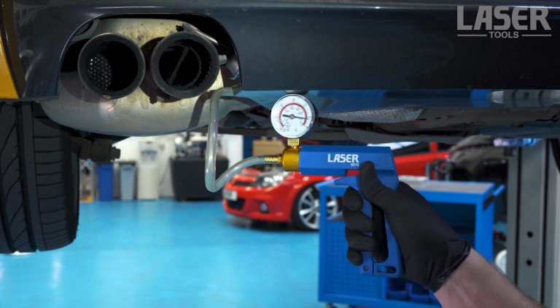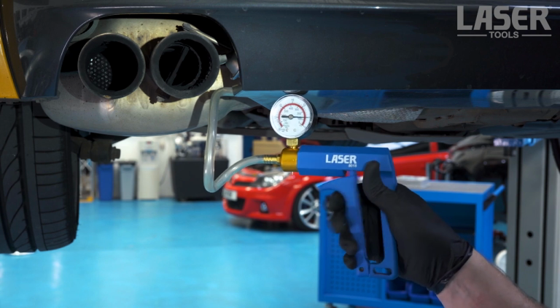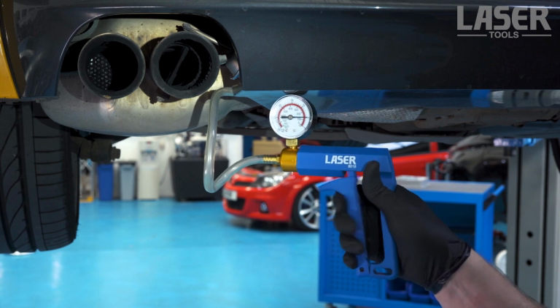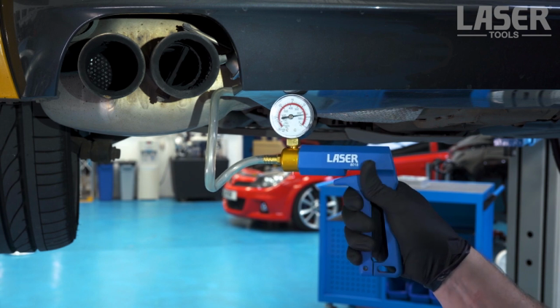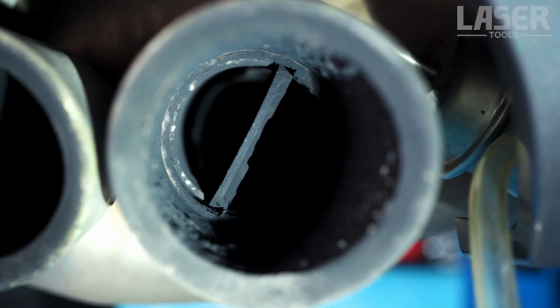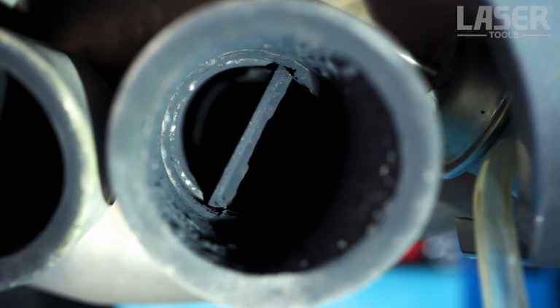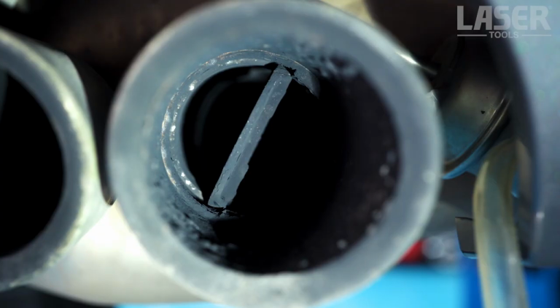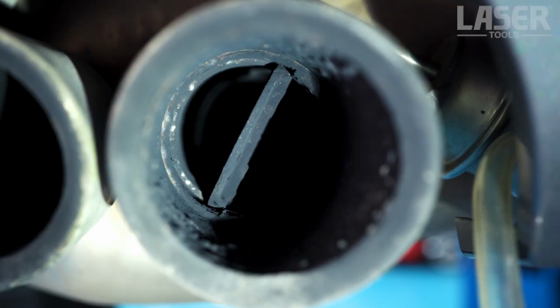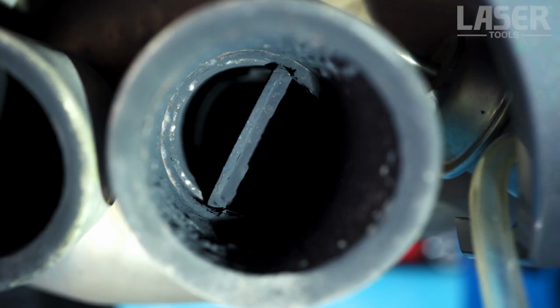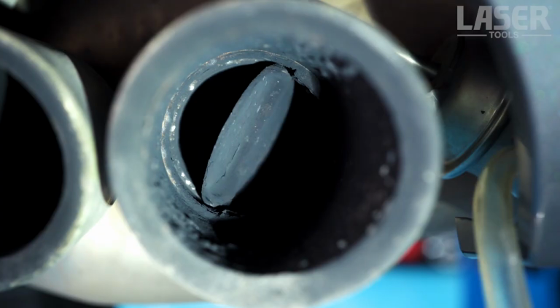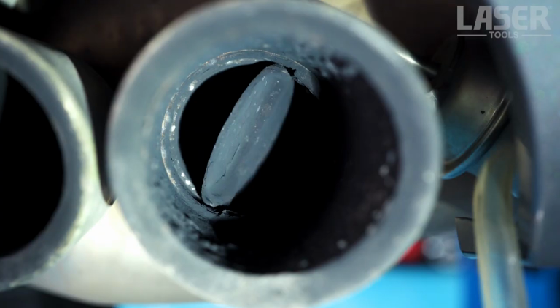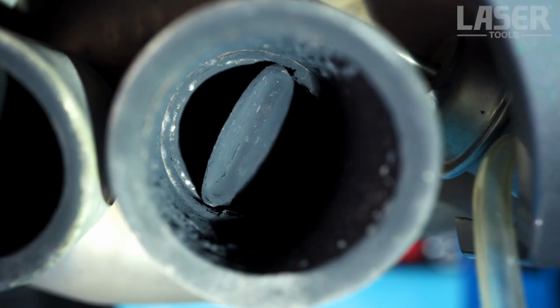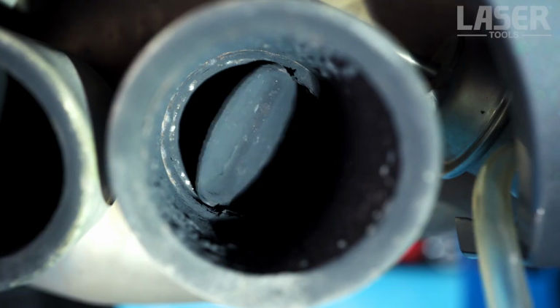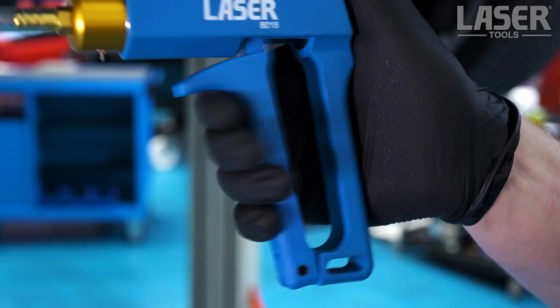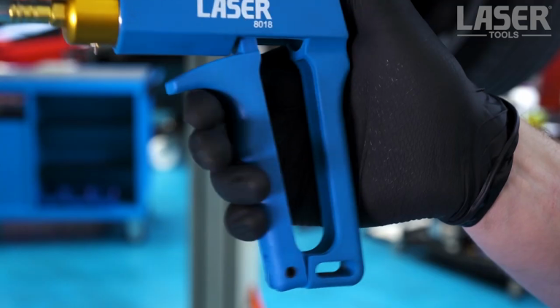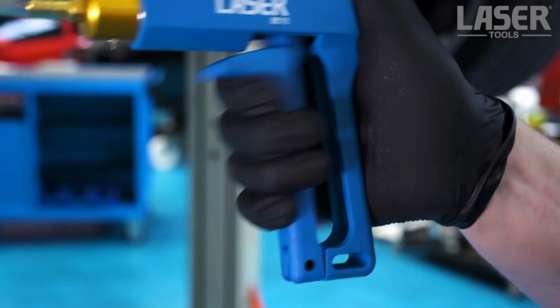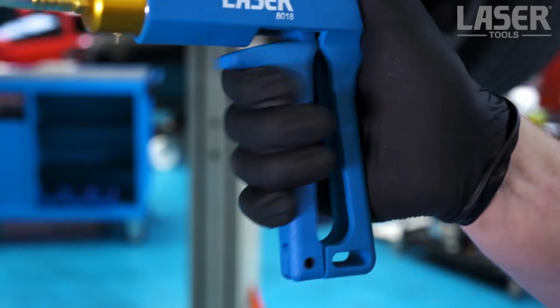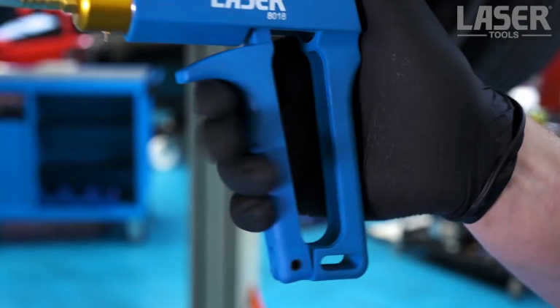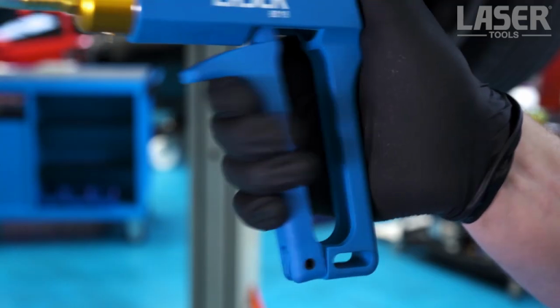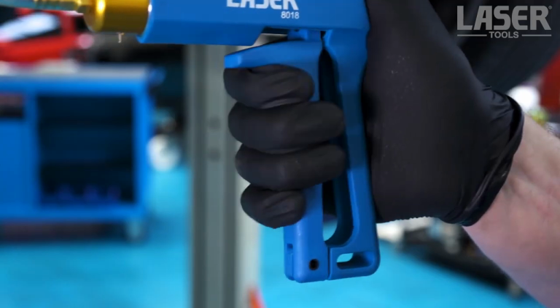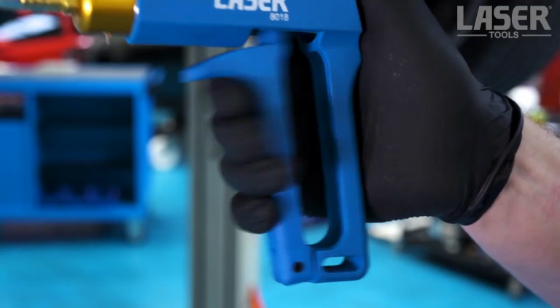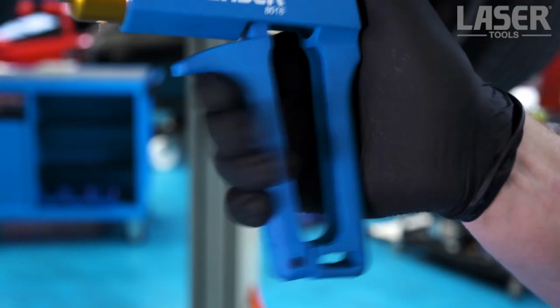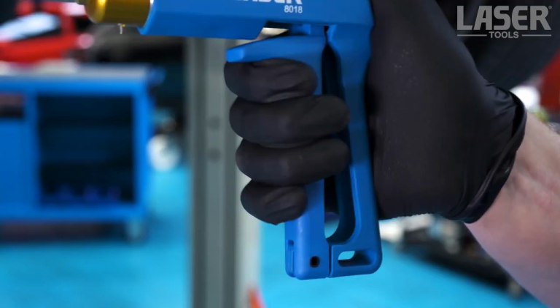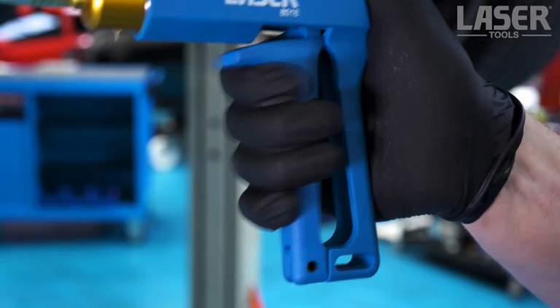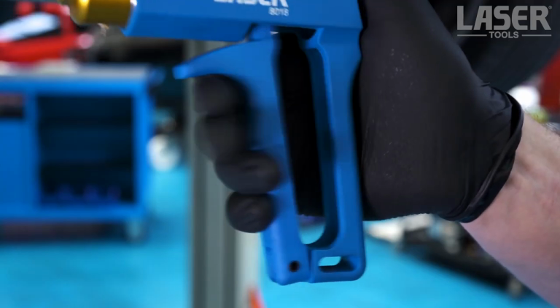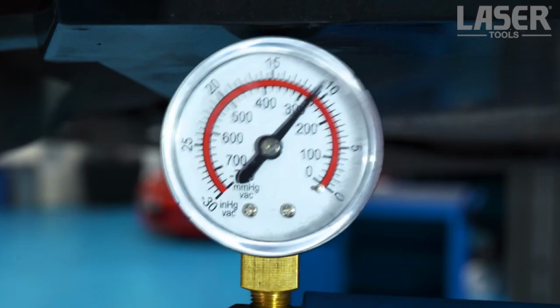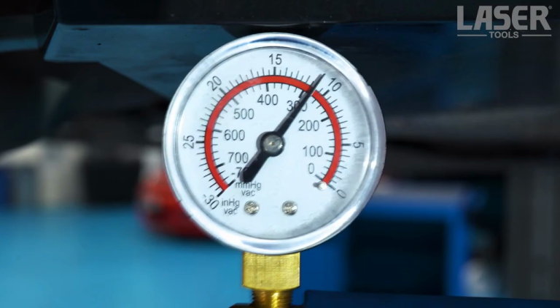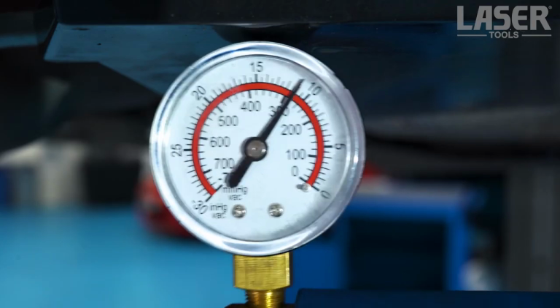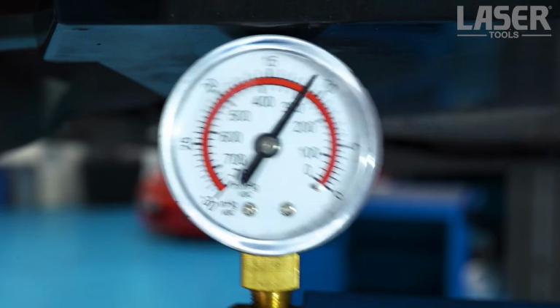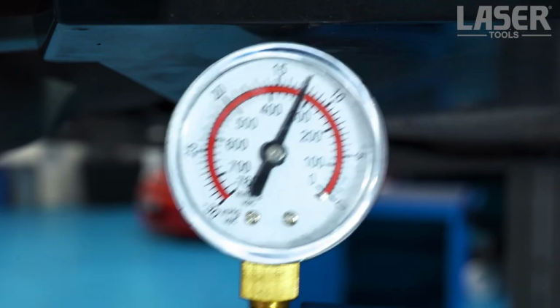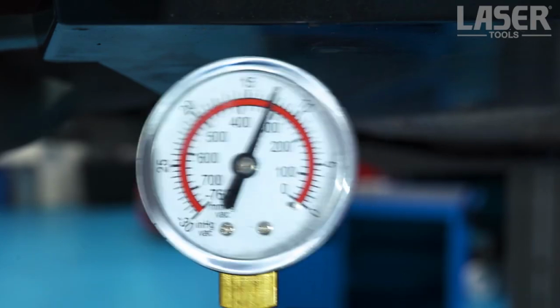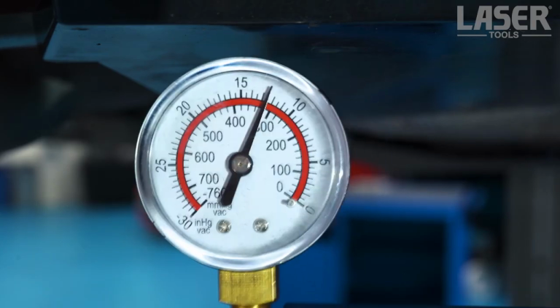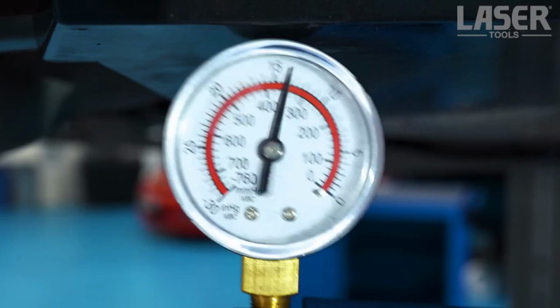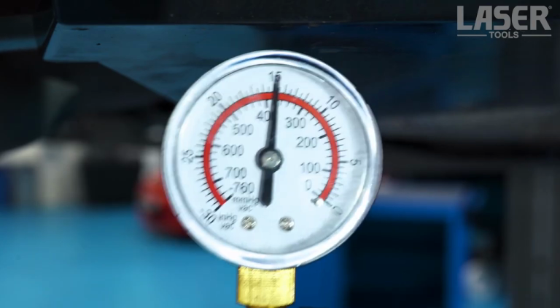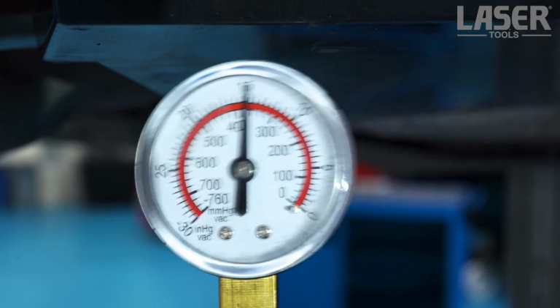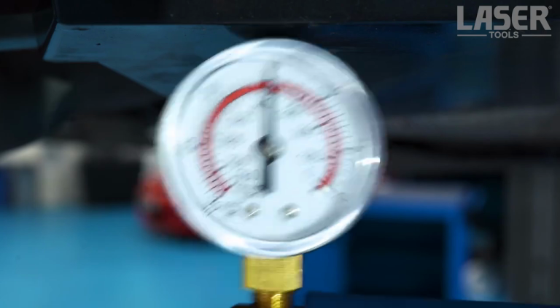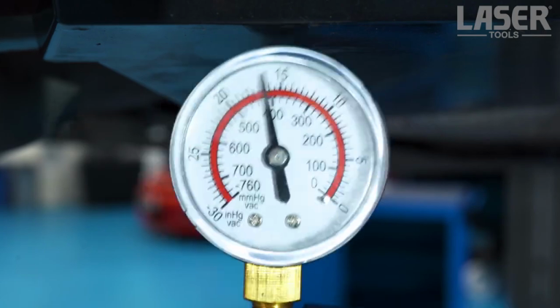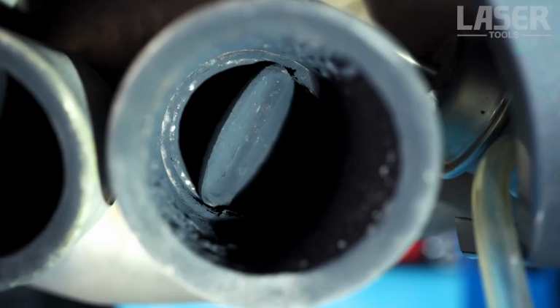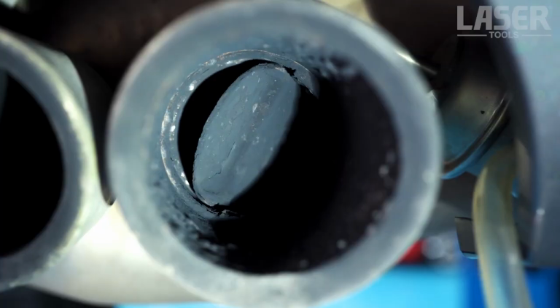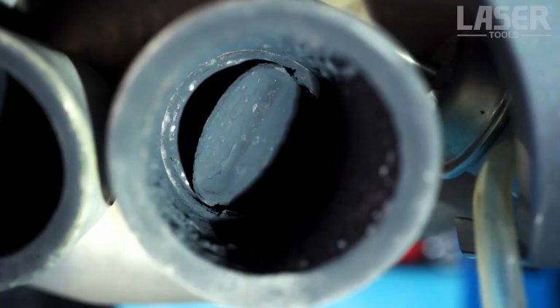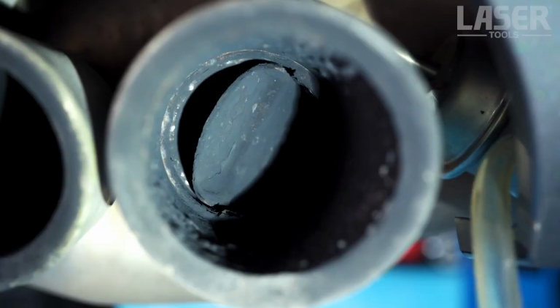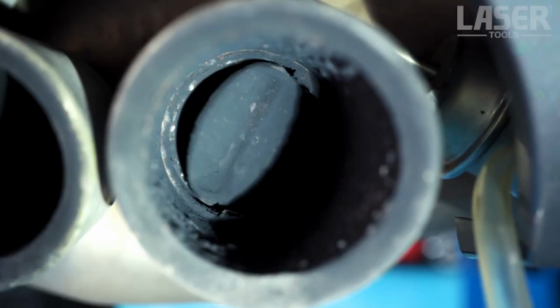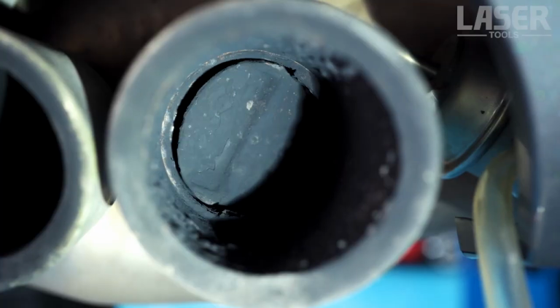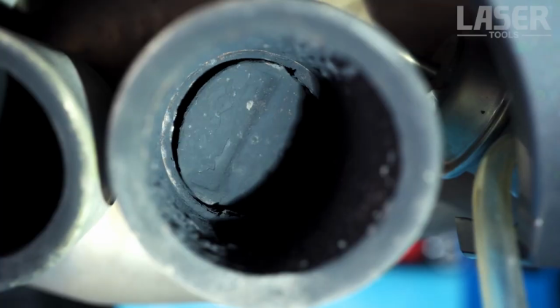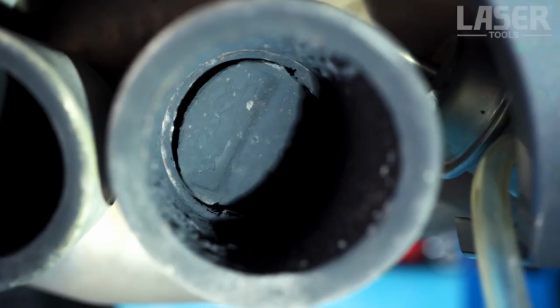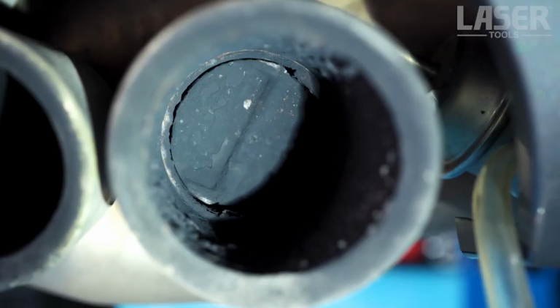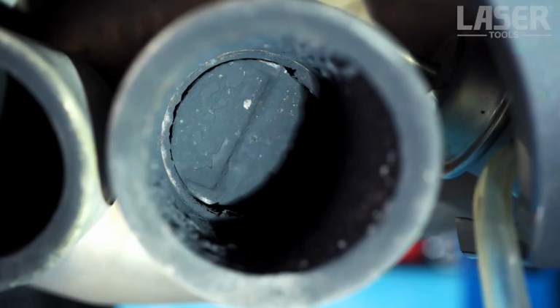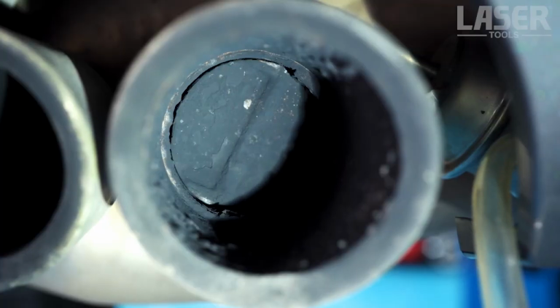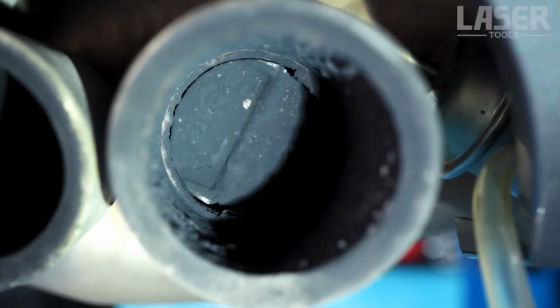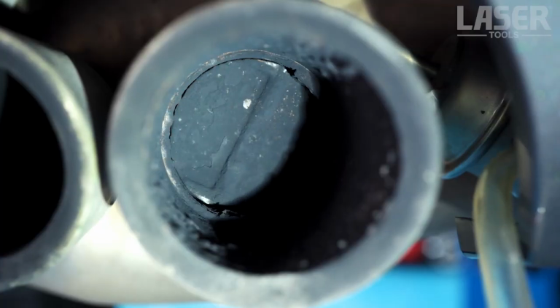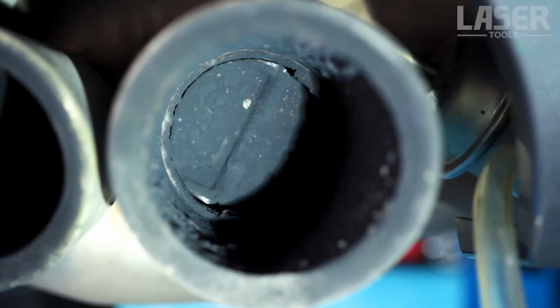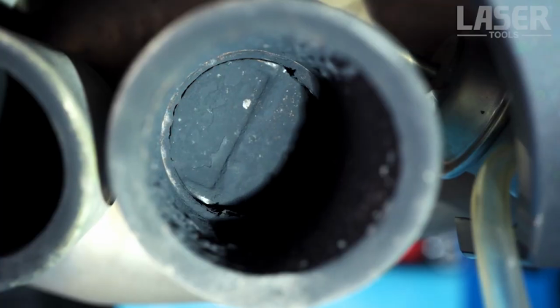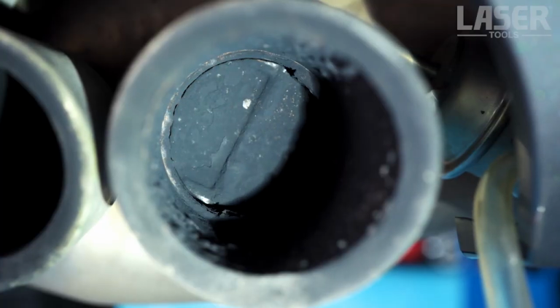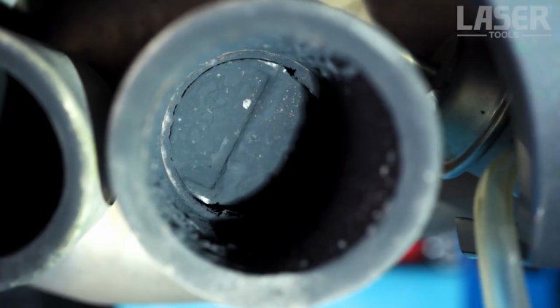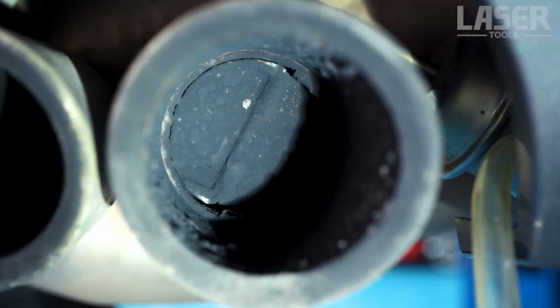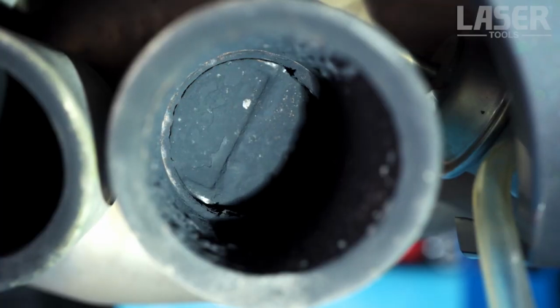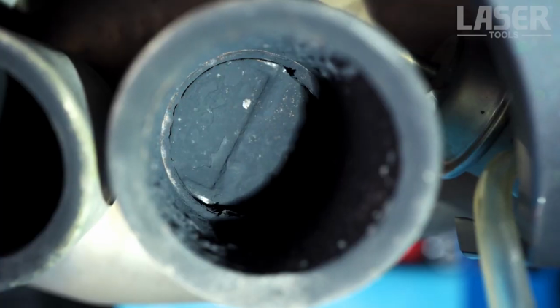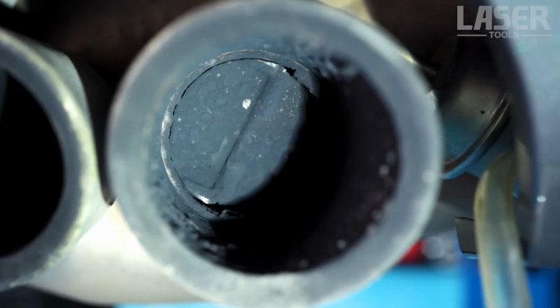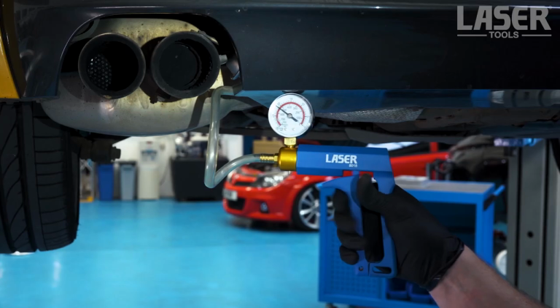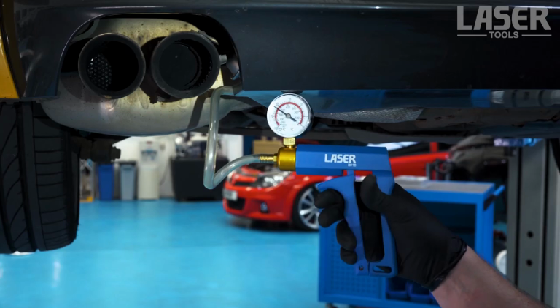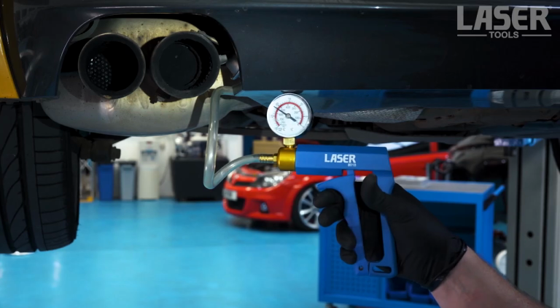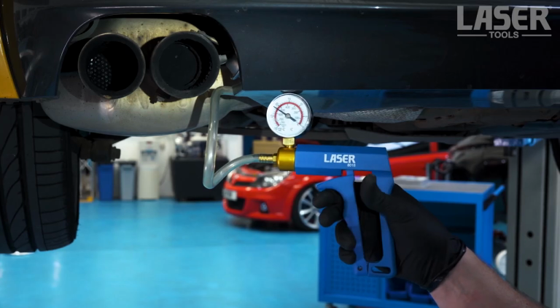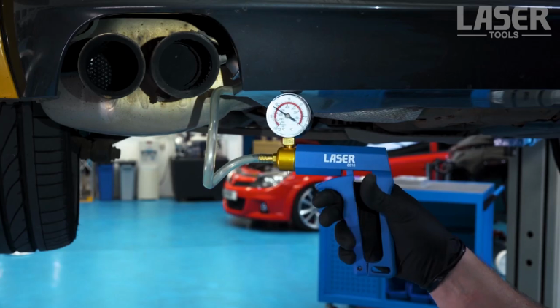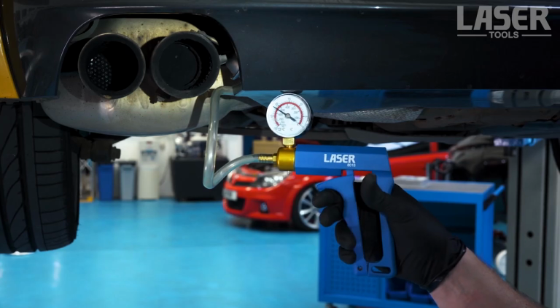We can see in the gauge the amount of vacuum that has been generated. And as you can see, this exhaust flap is working perfectly.